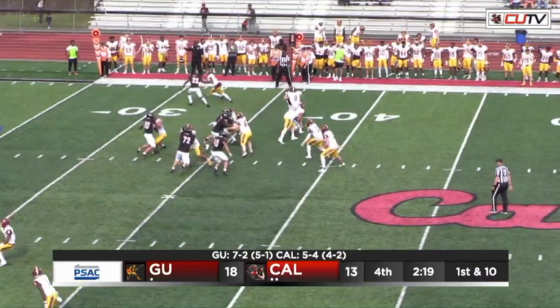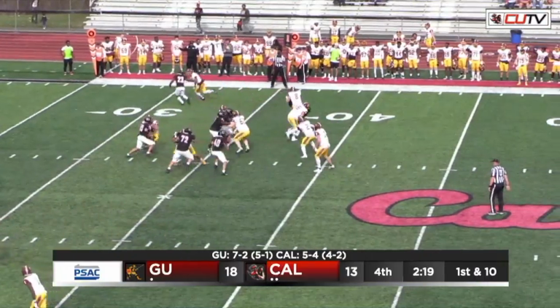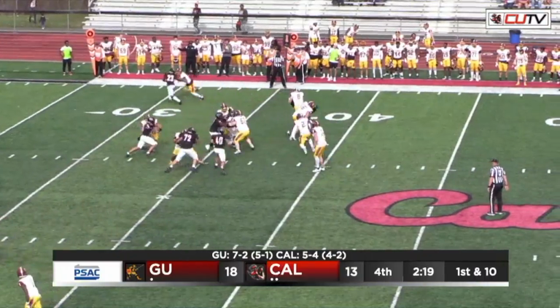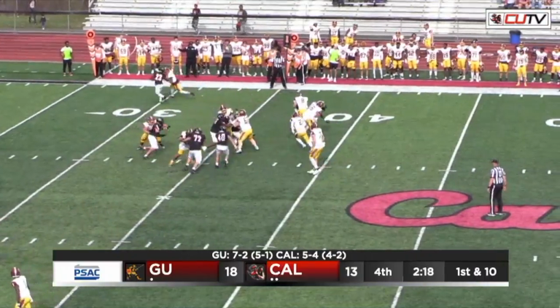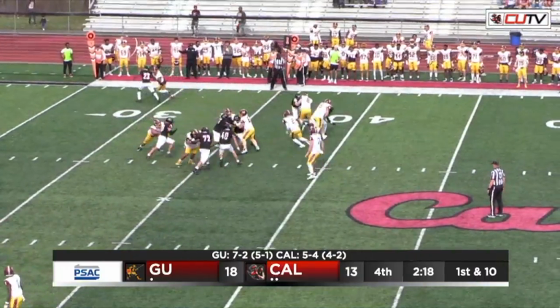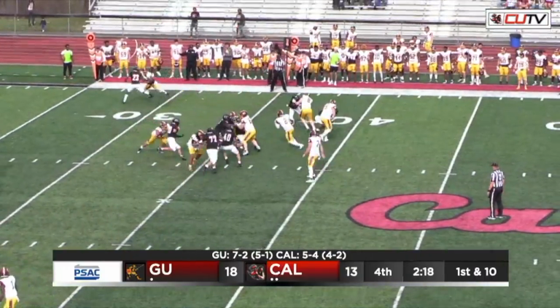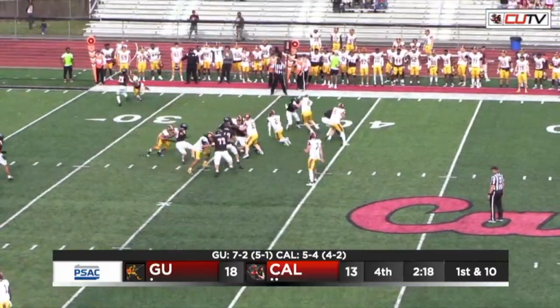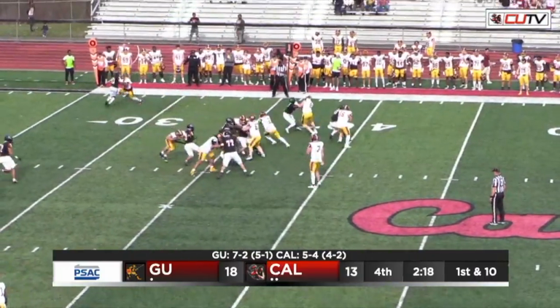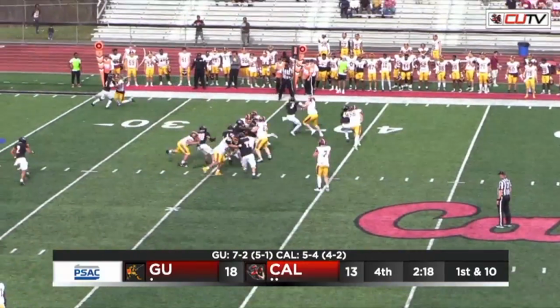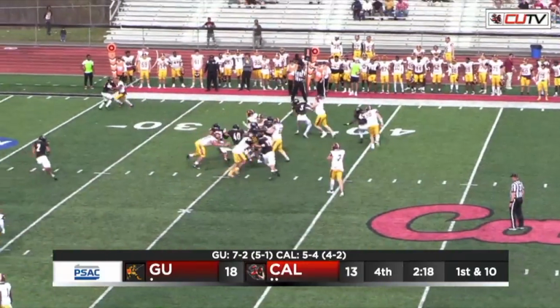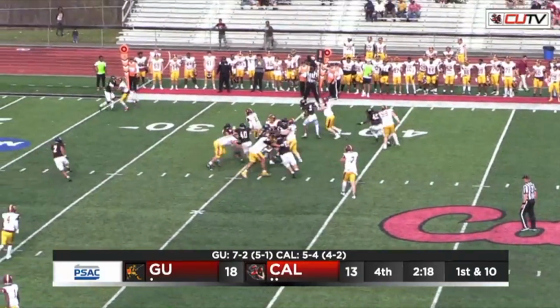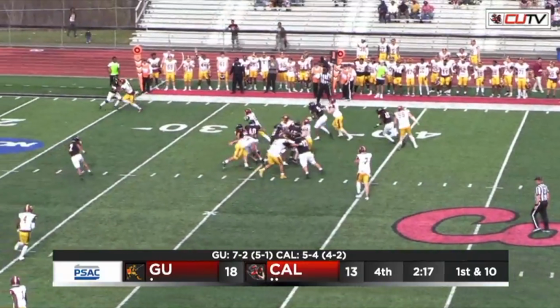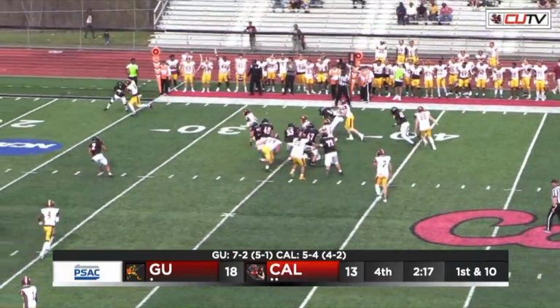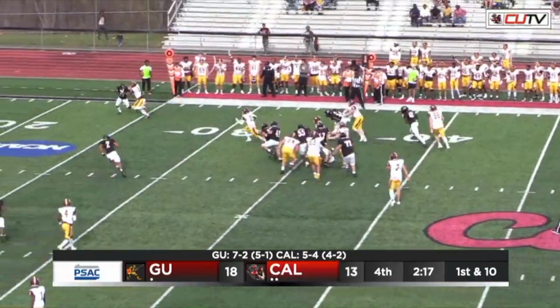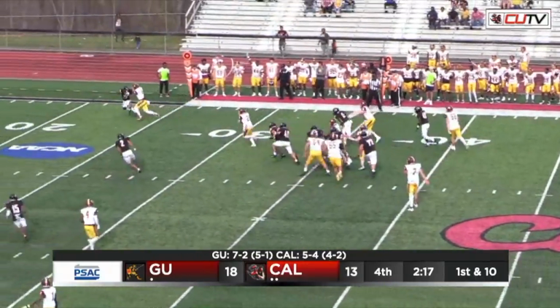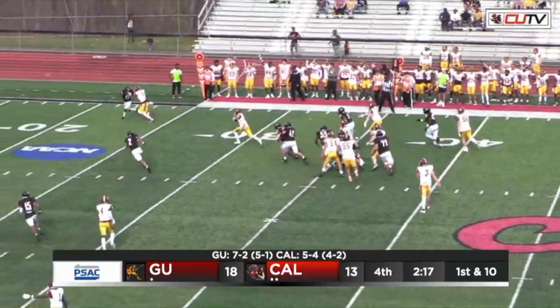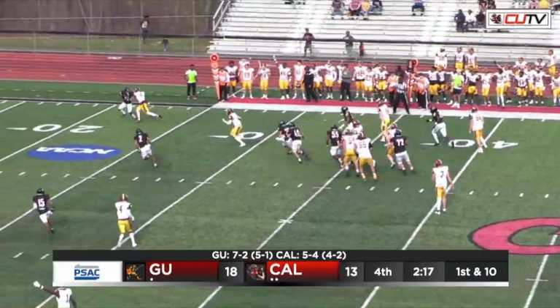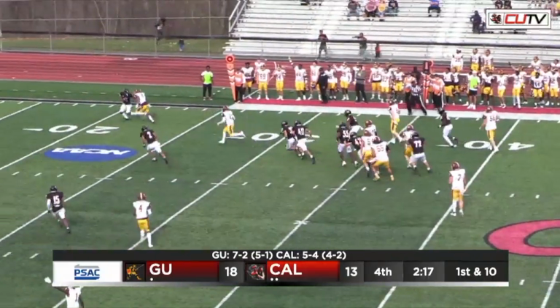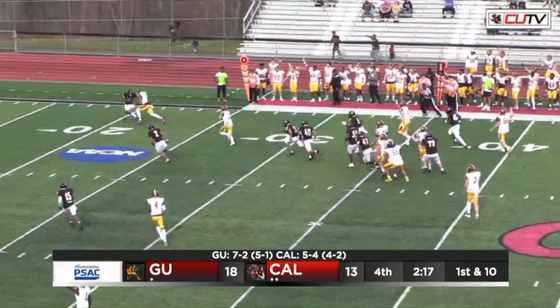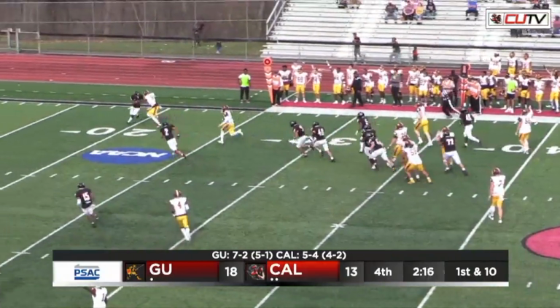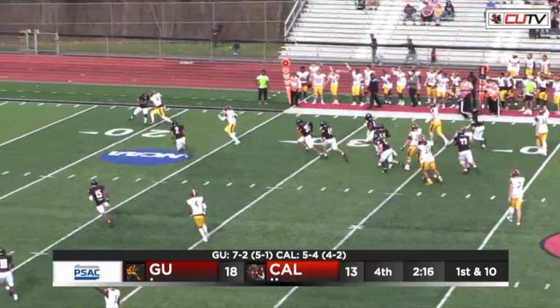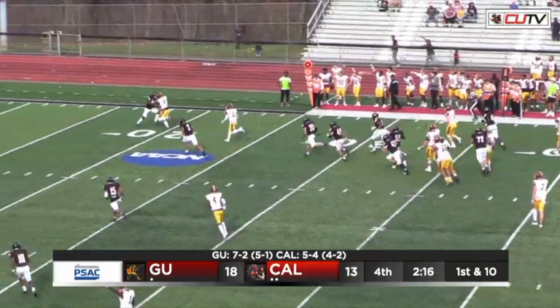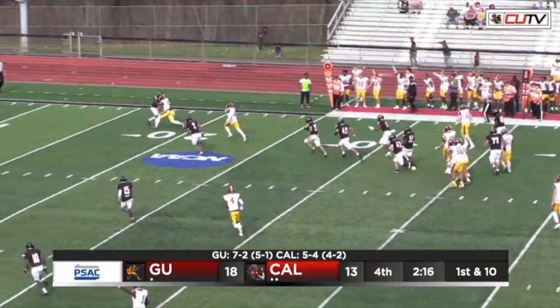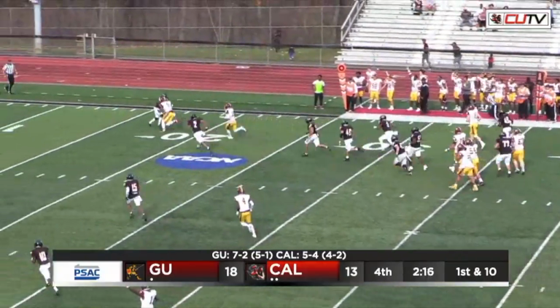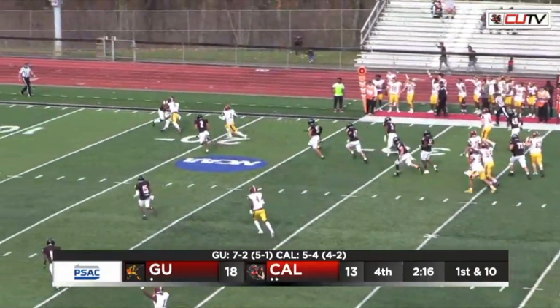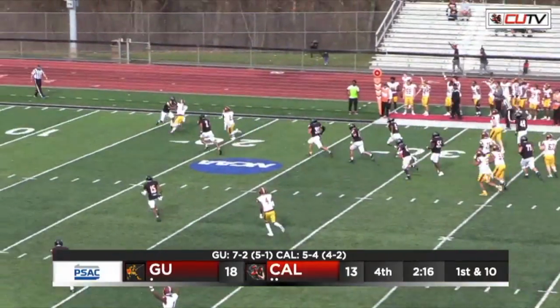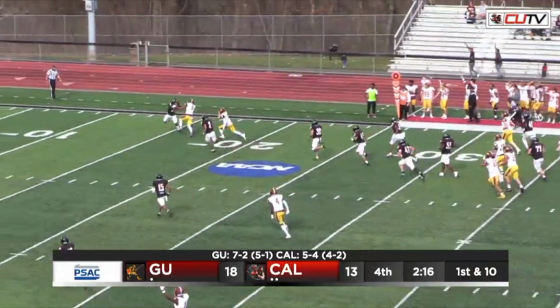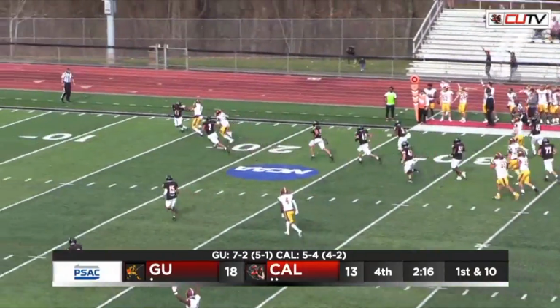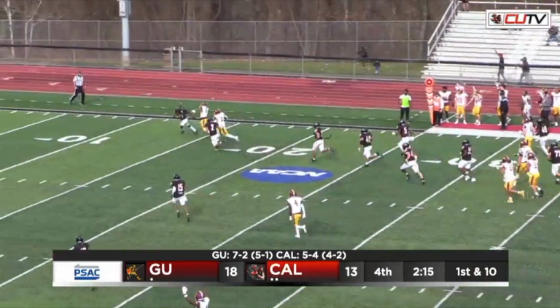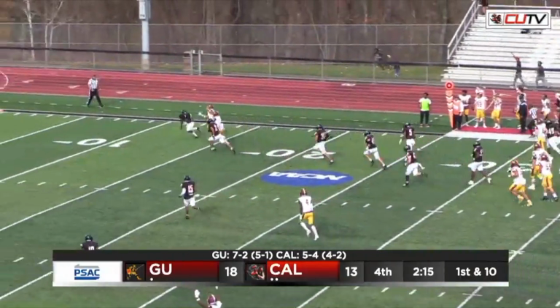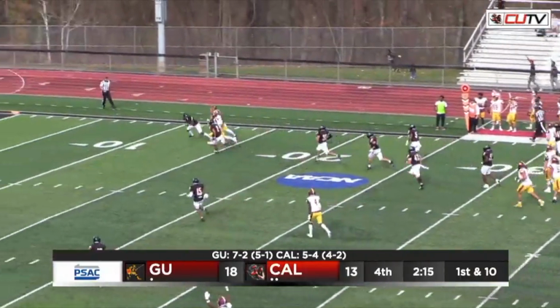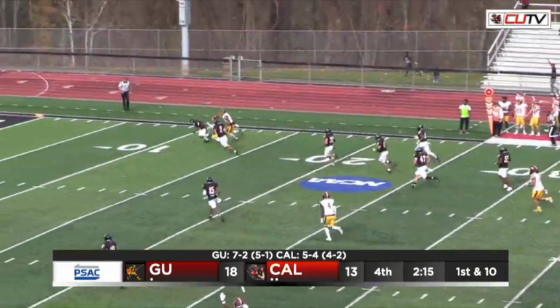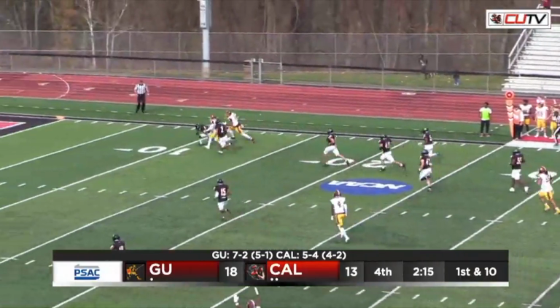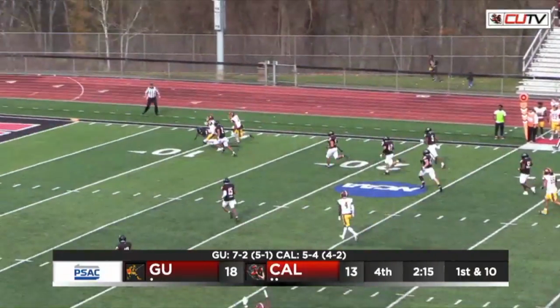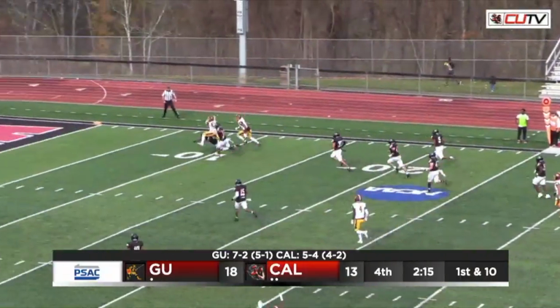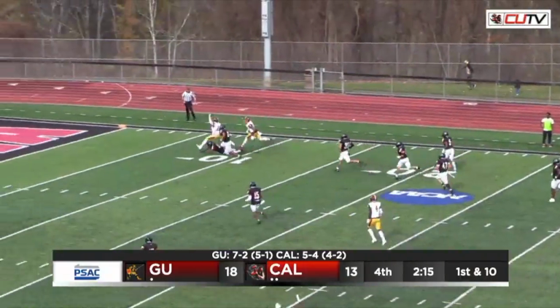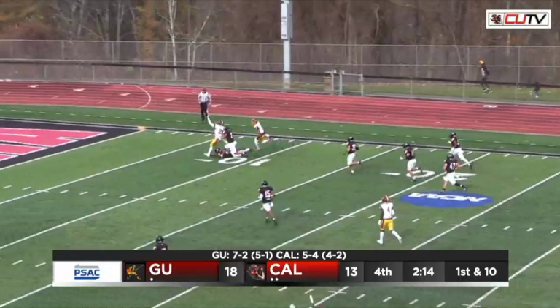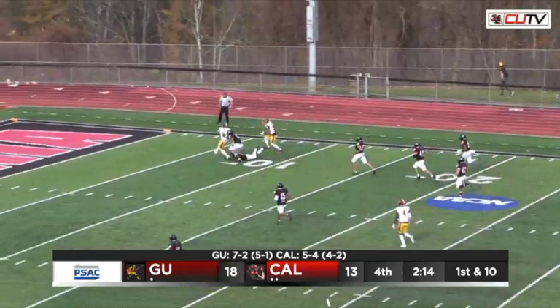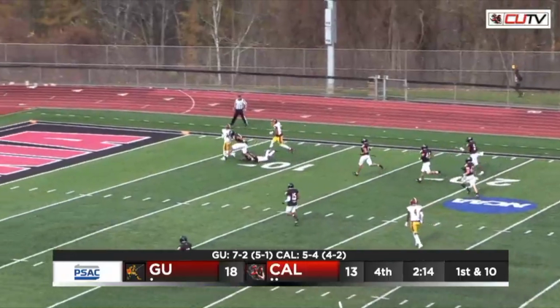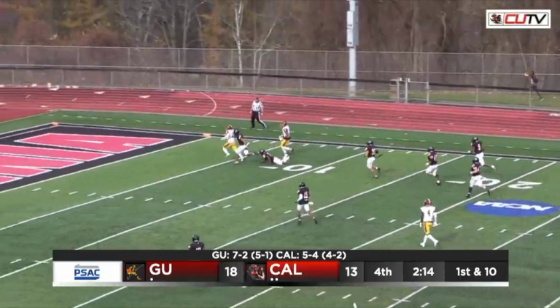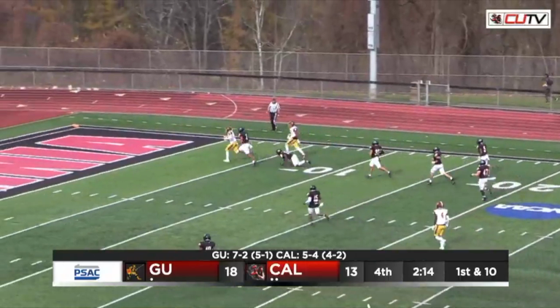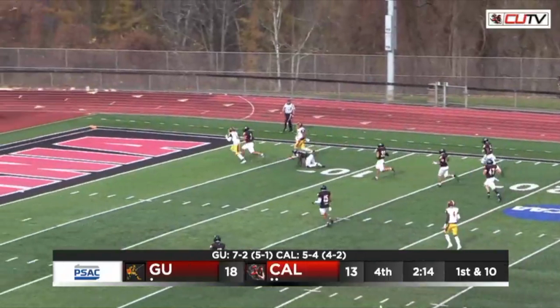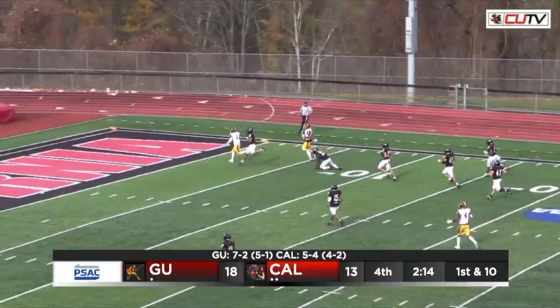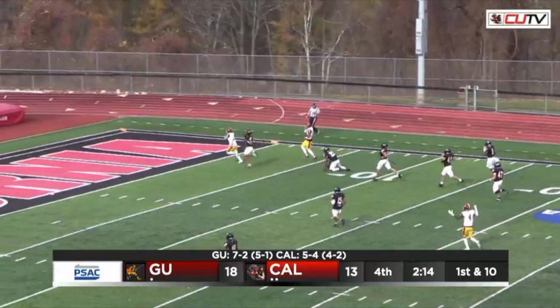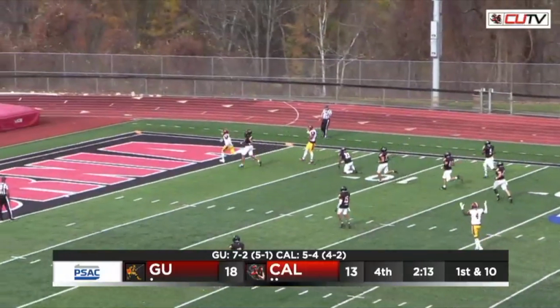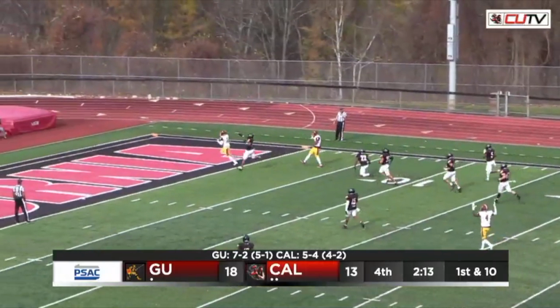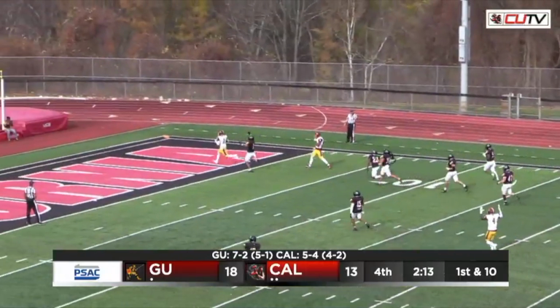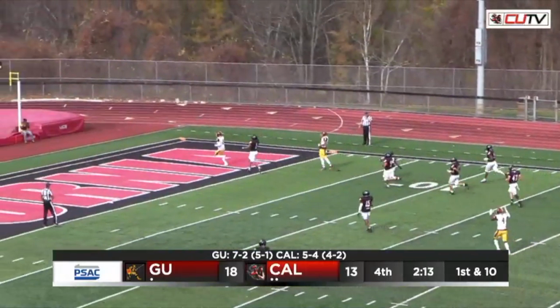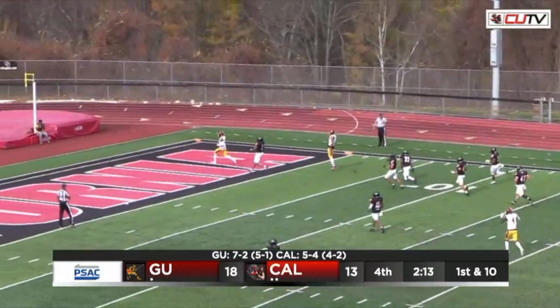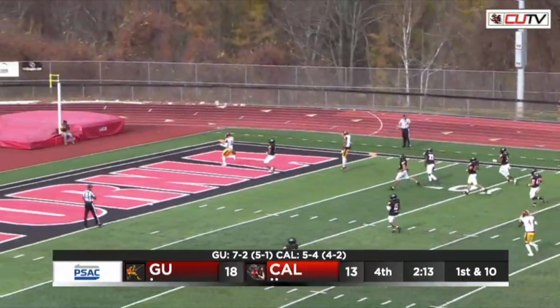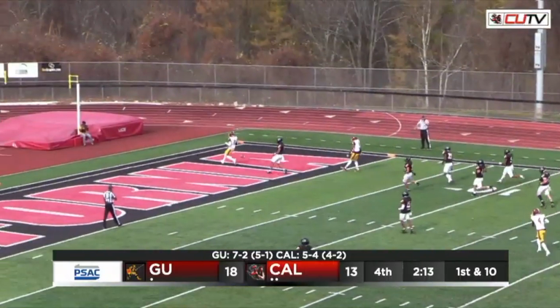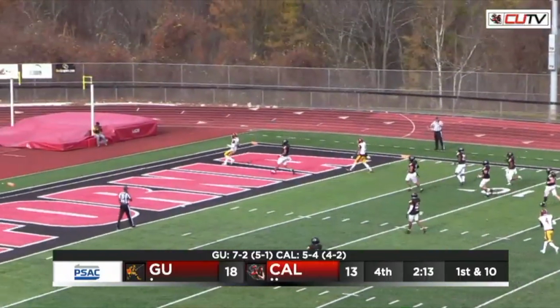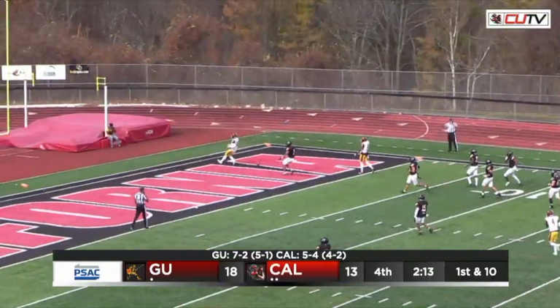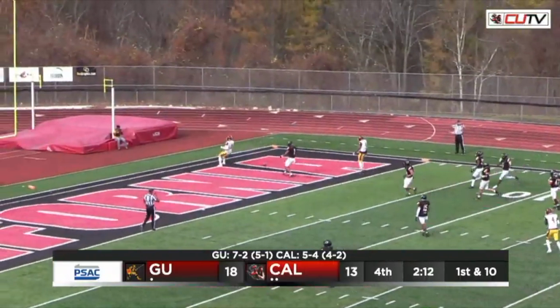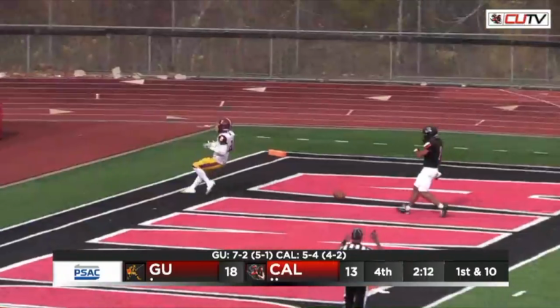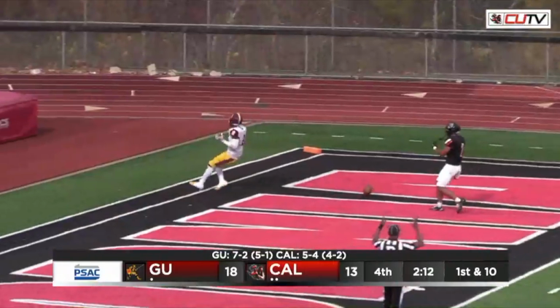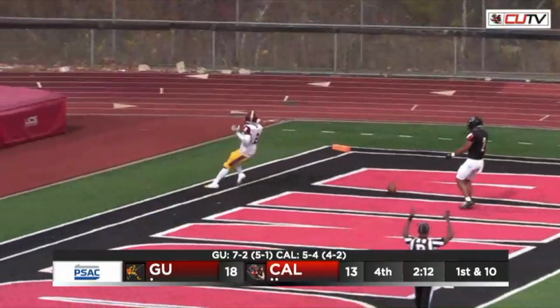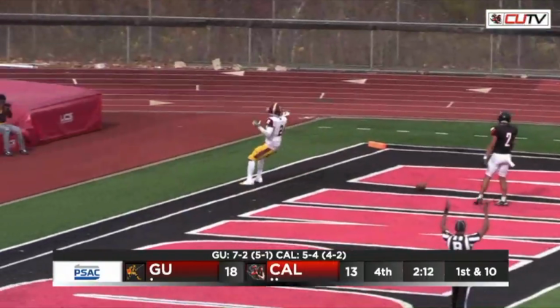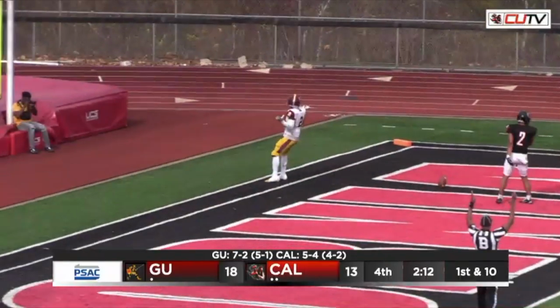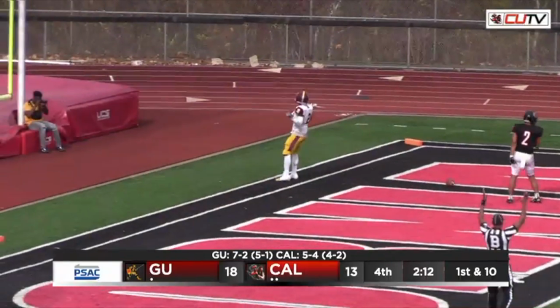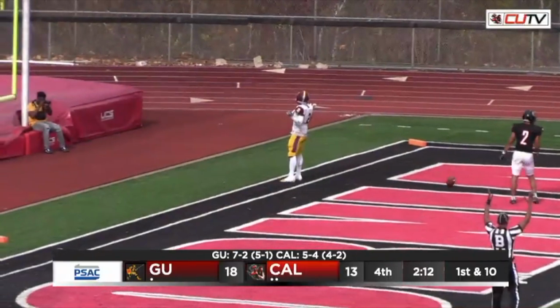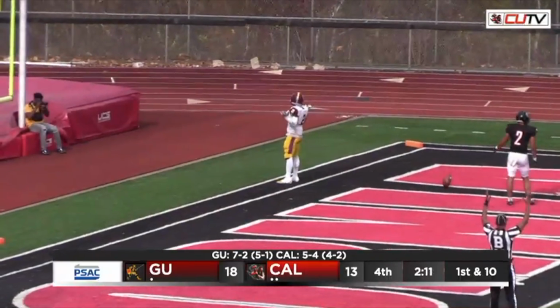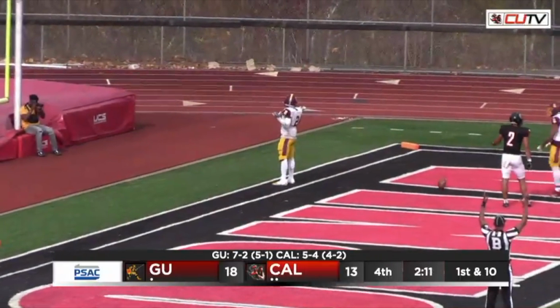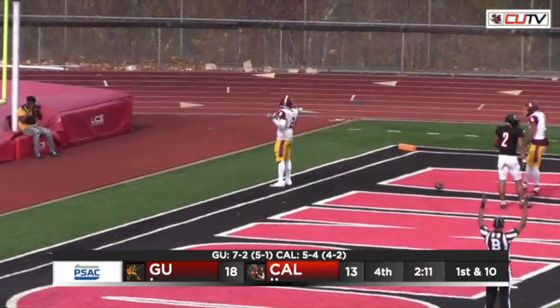Hands this one off to Blanks. Blanks with a wide open lane — Blanks is going to go all the way into the end zone for the touchdown.